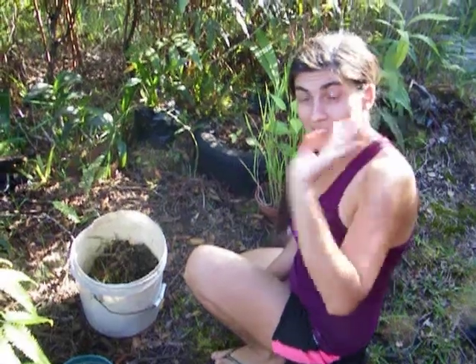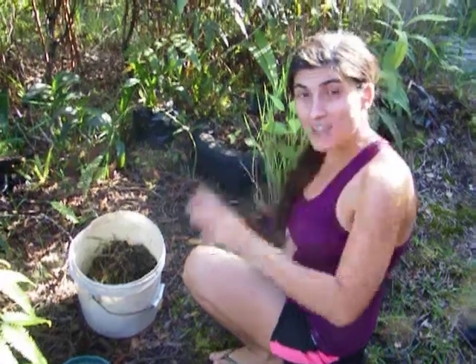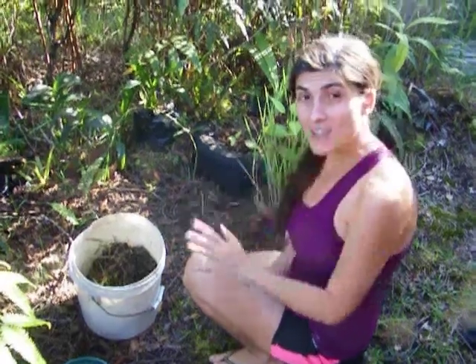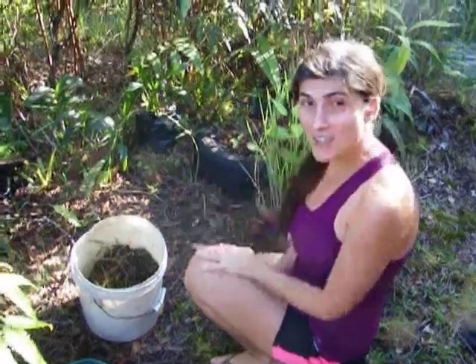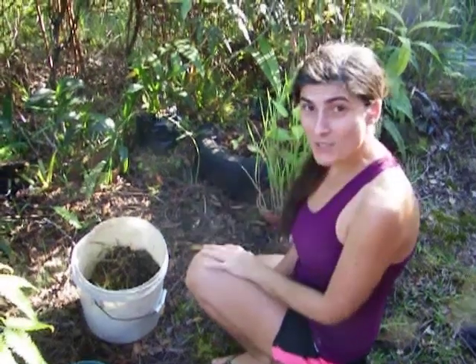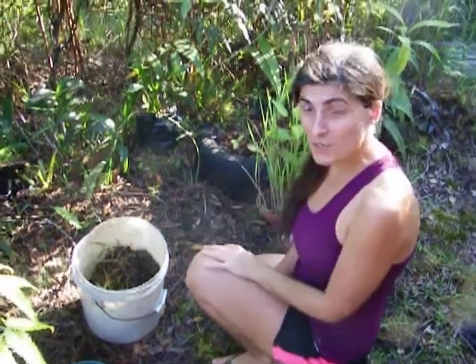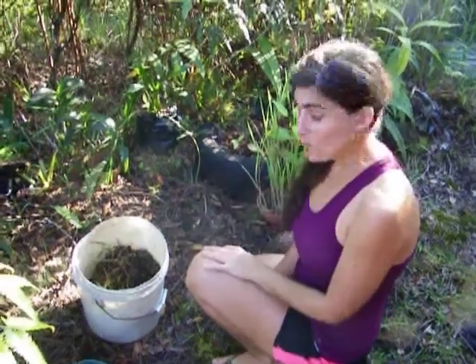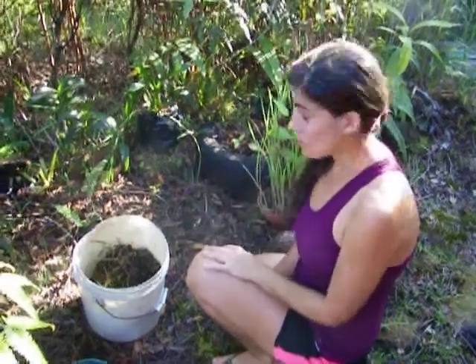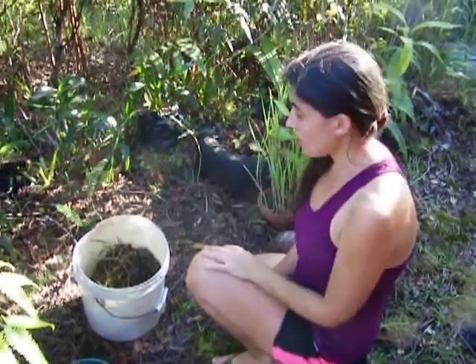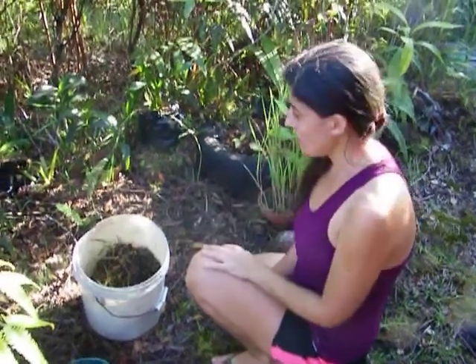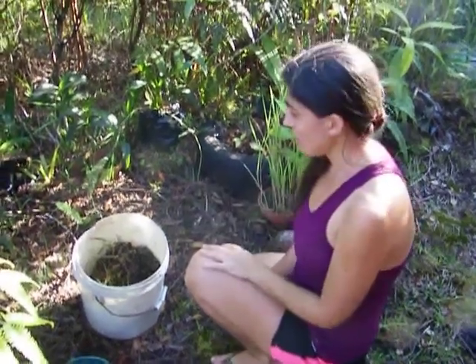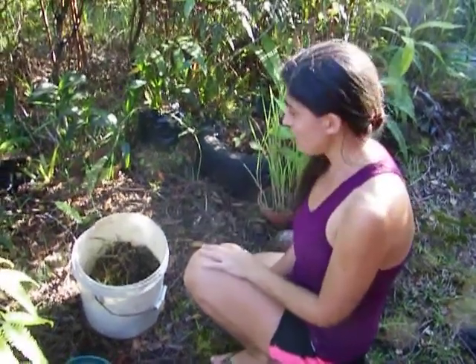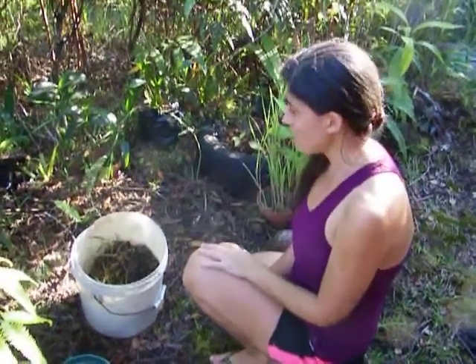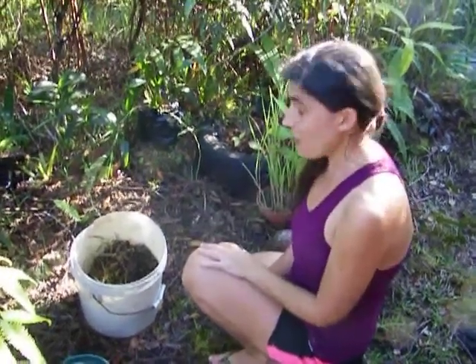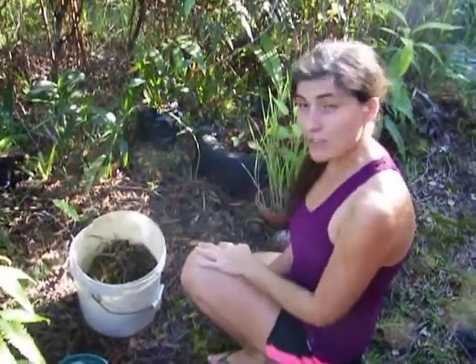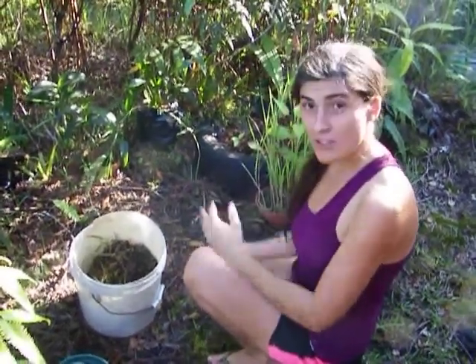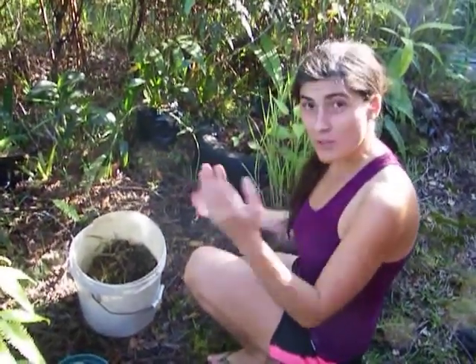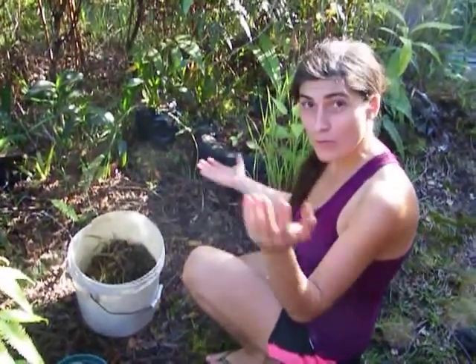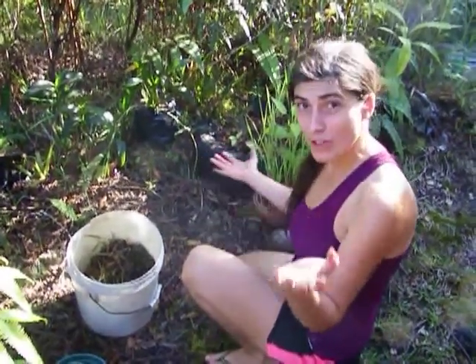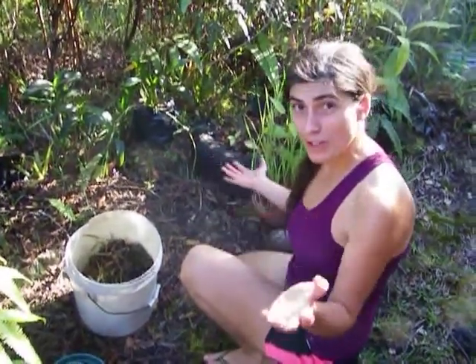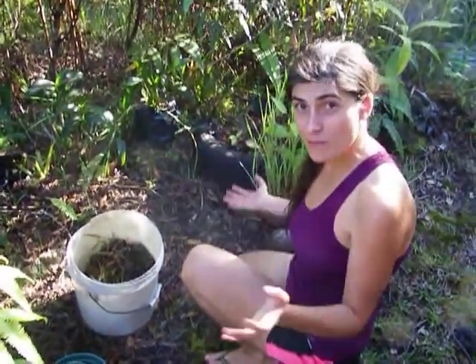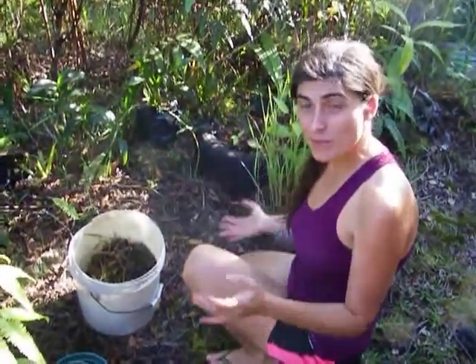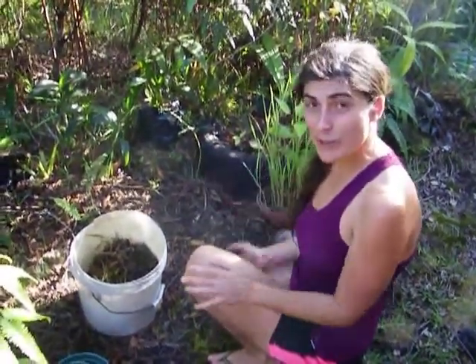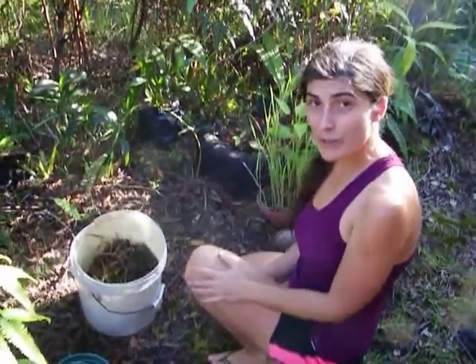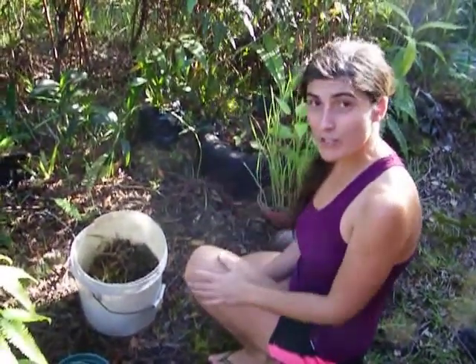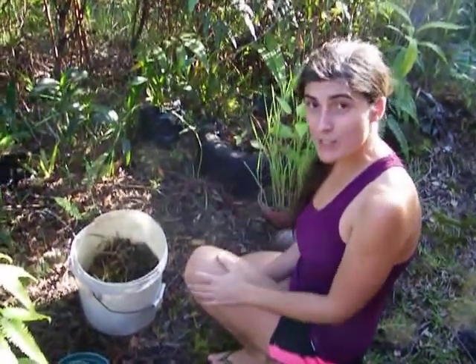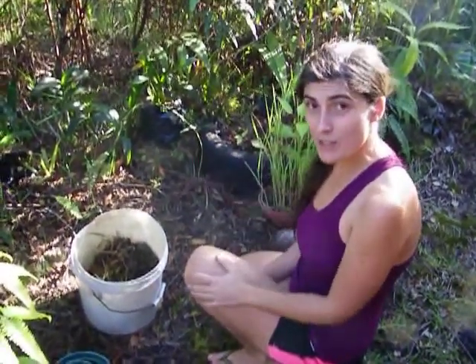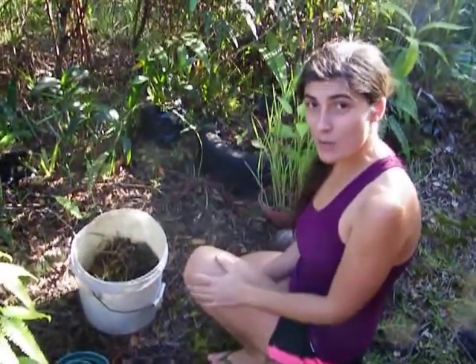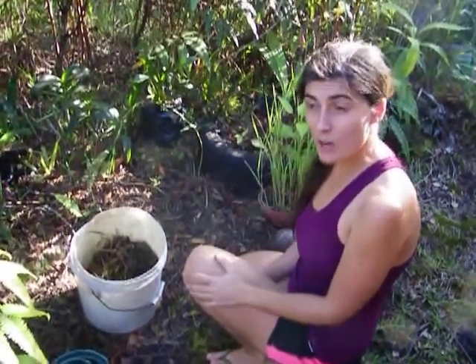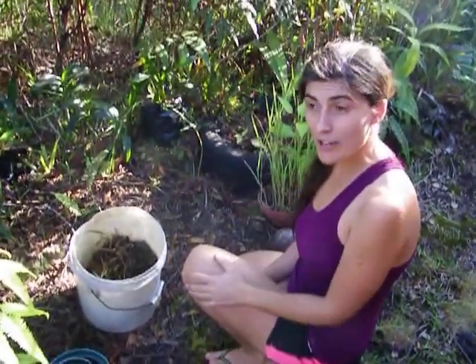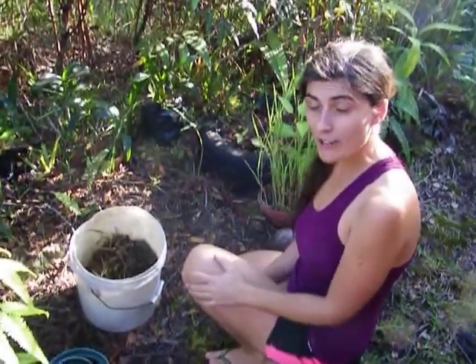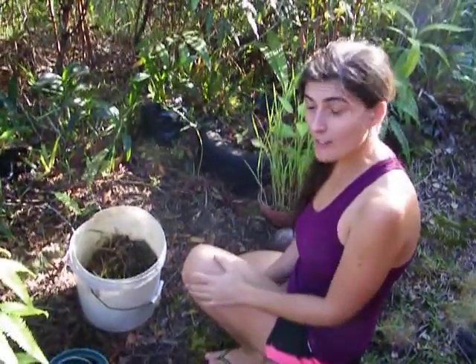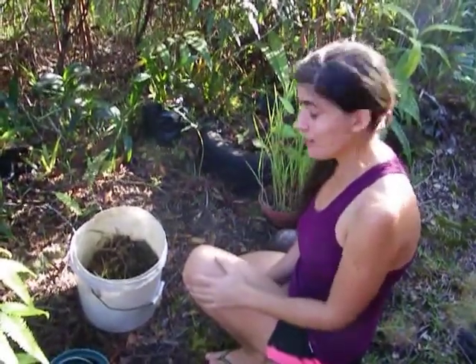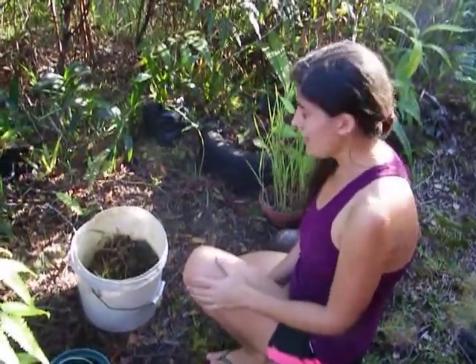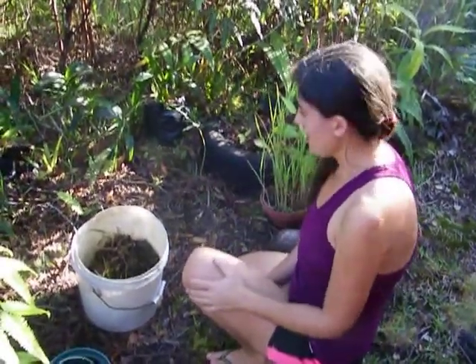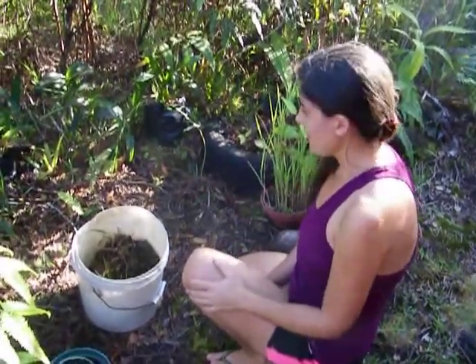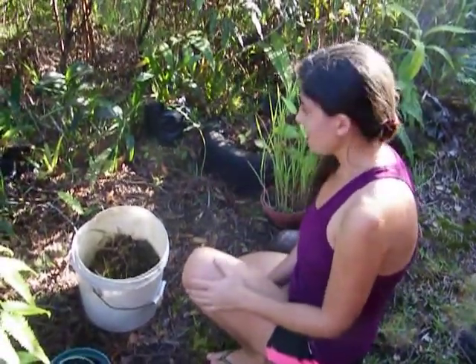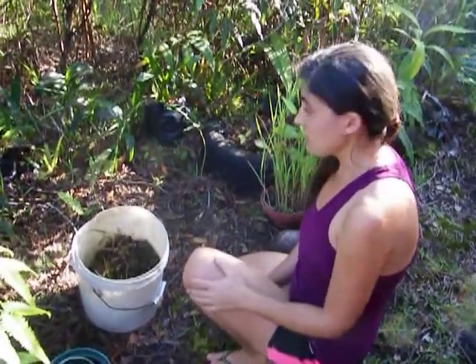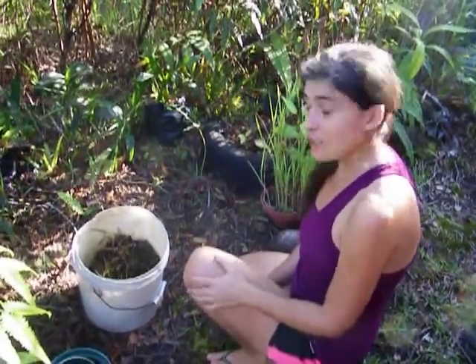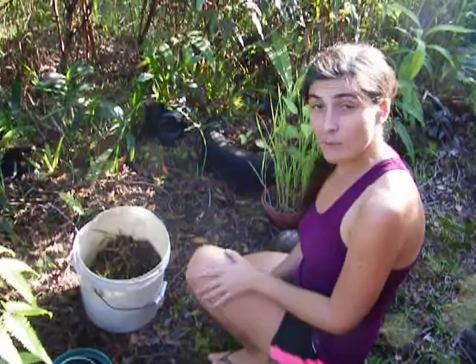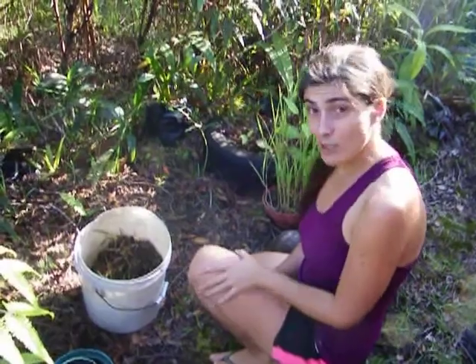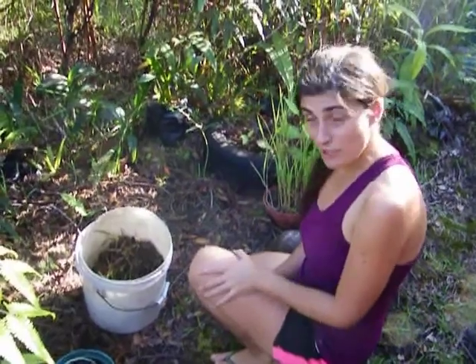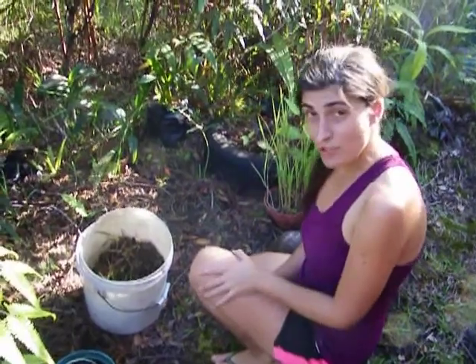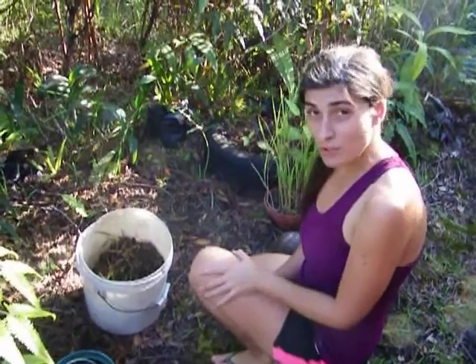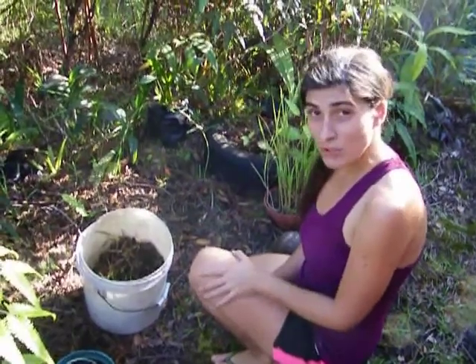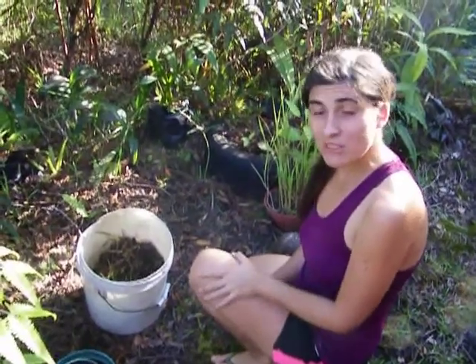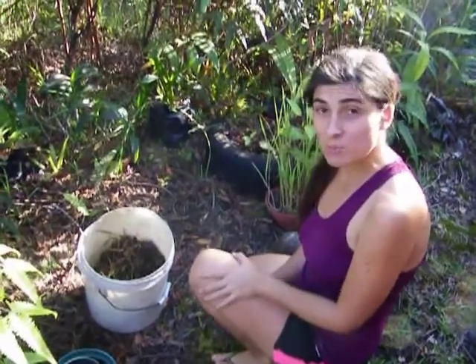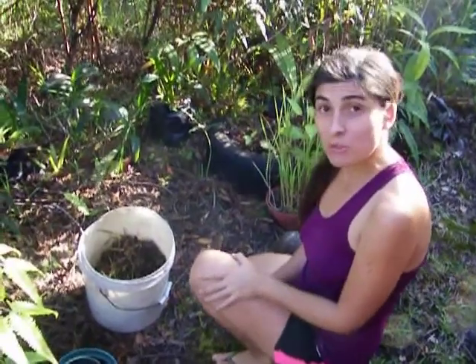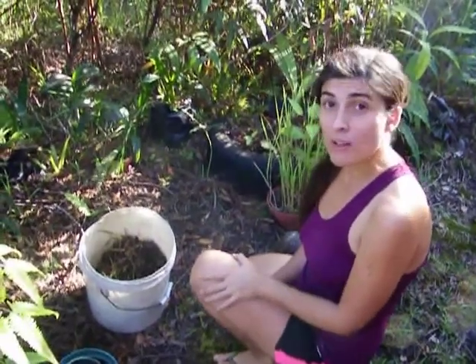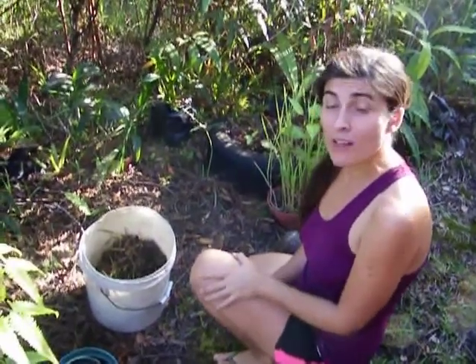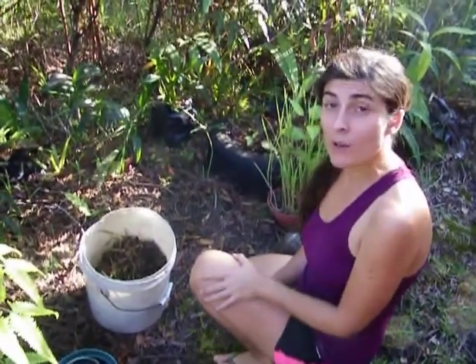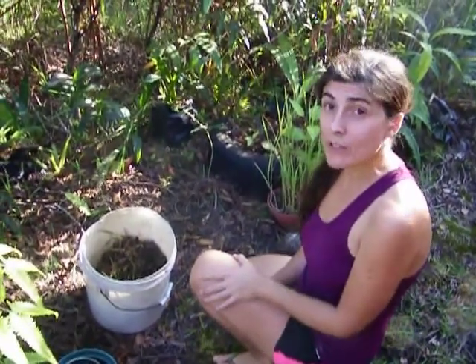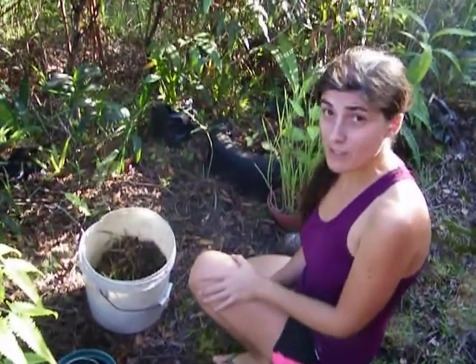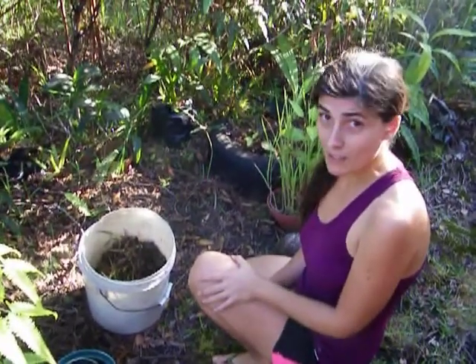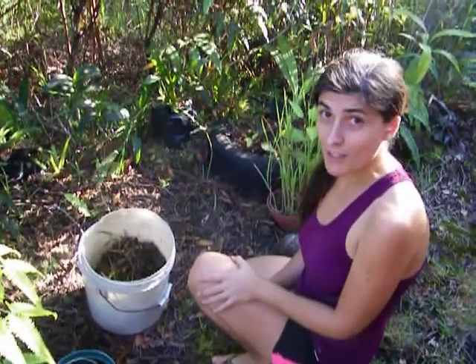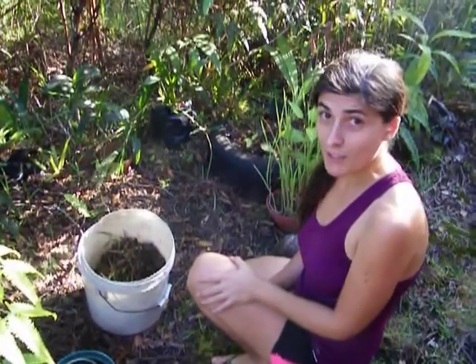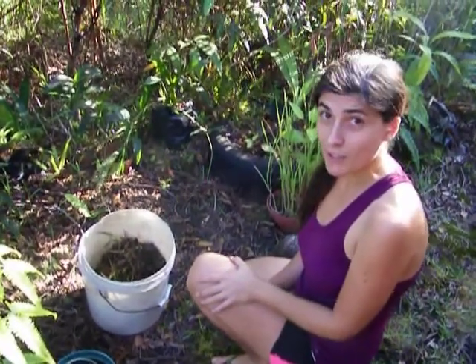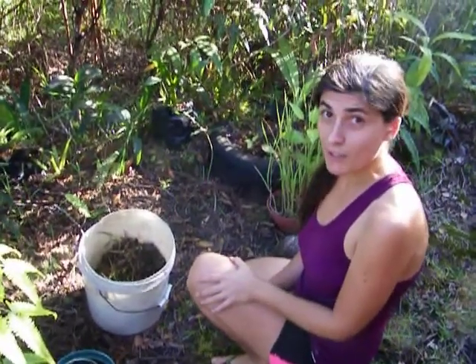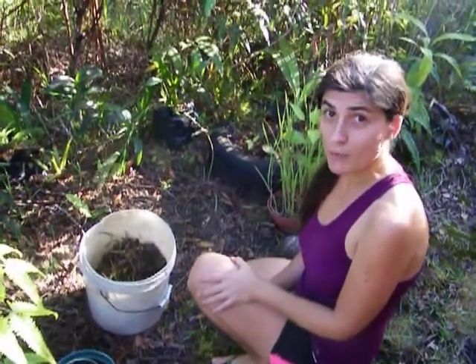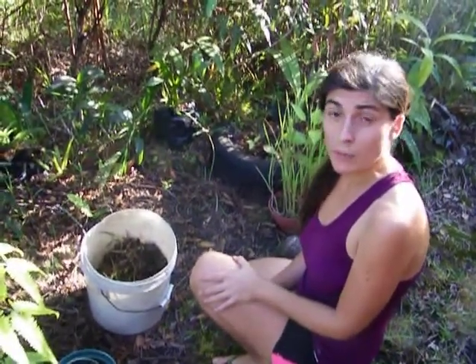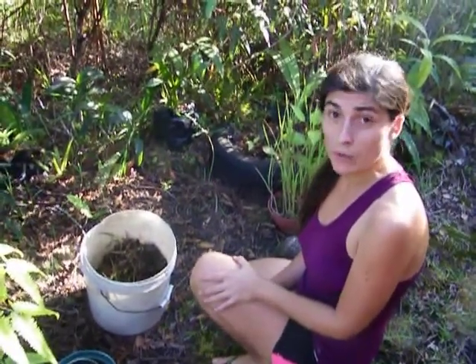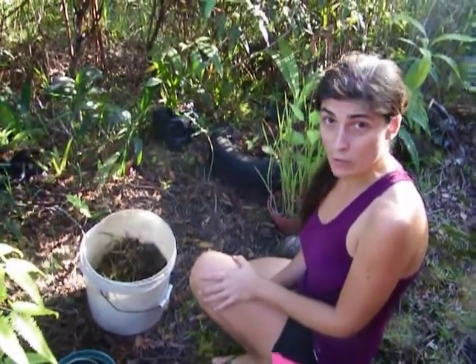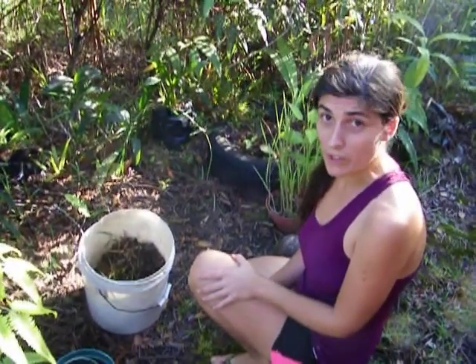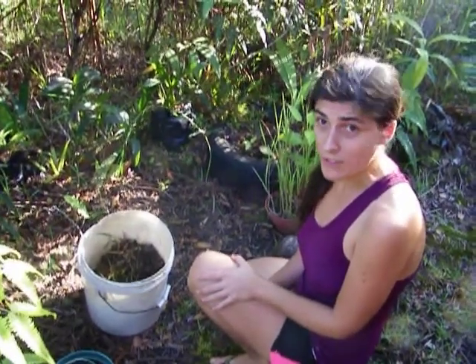Hello! Welcome back to the farm here in East Hawaii. Today I'm going to show you a little bit about how I take care of my orchids.